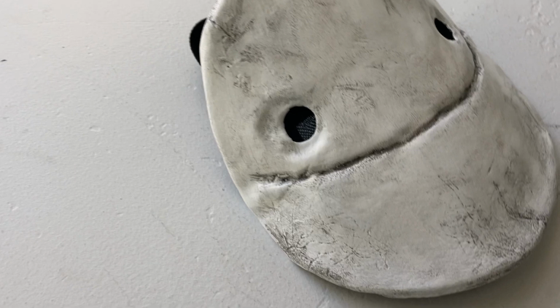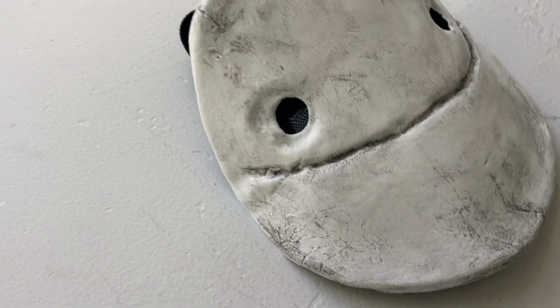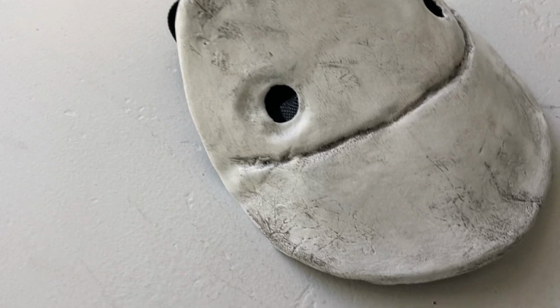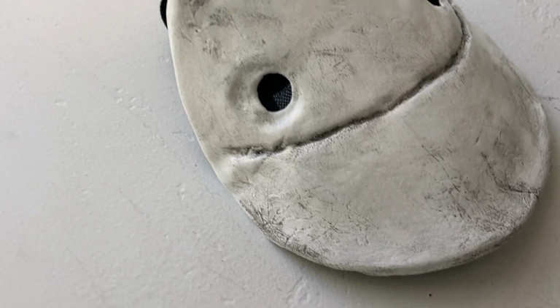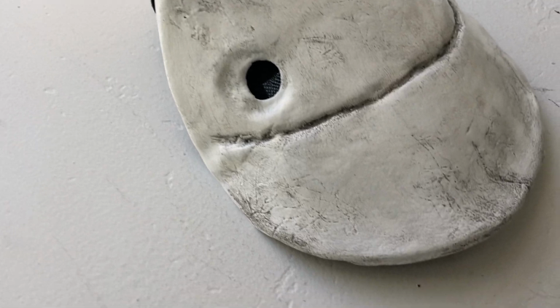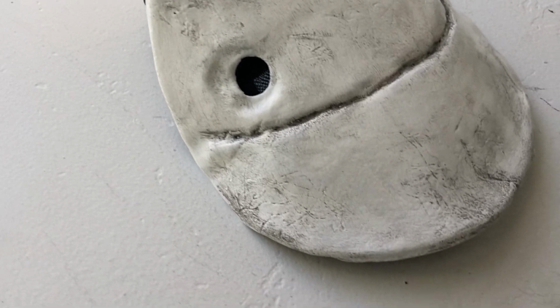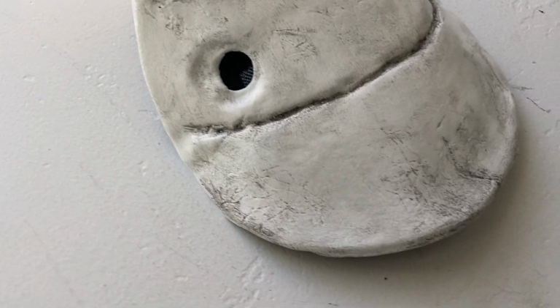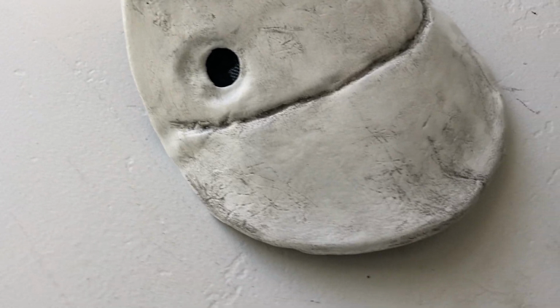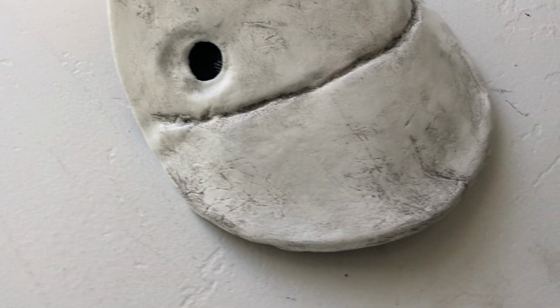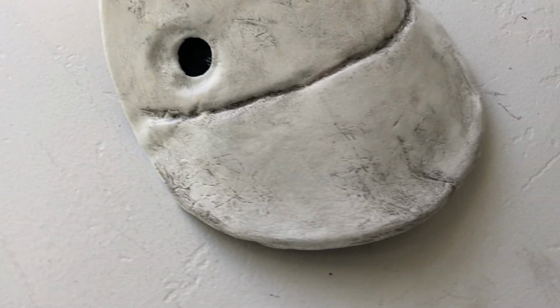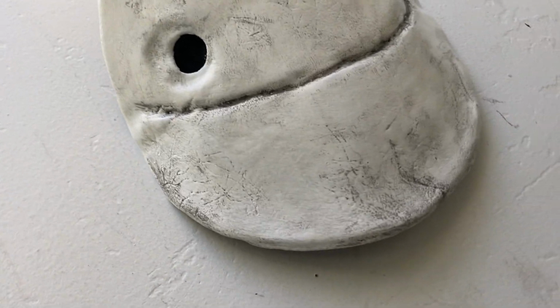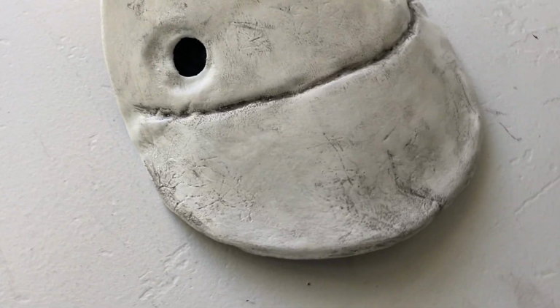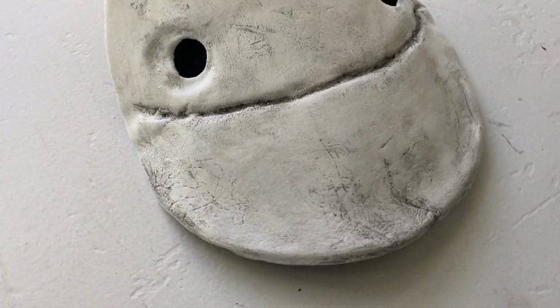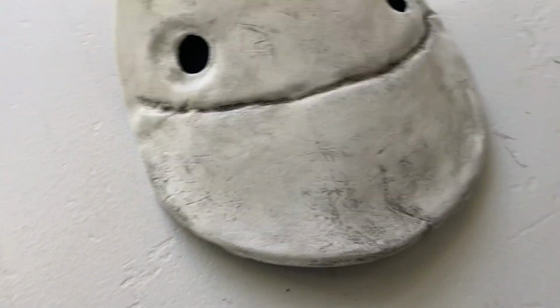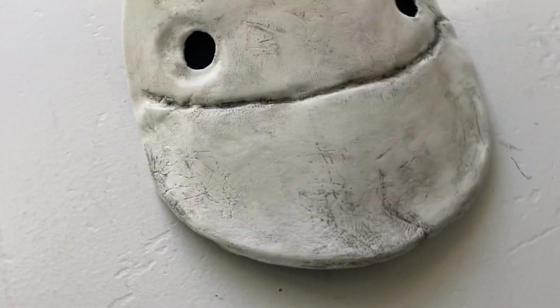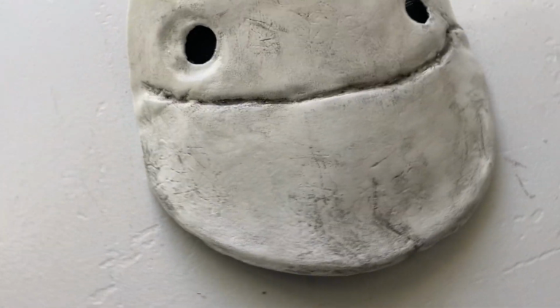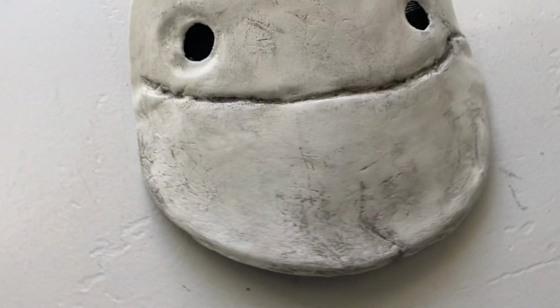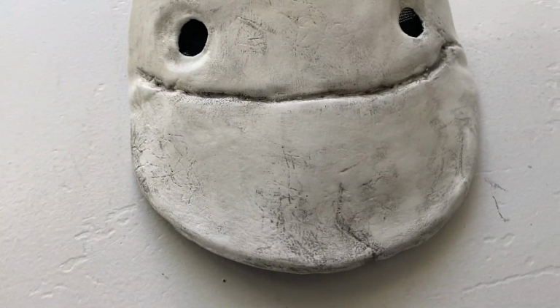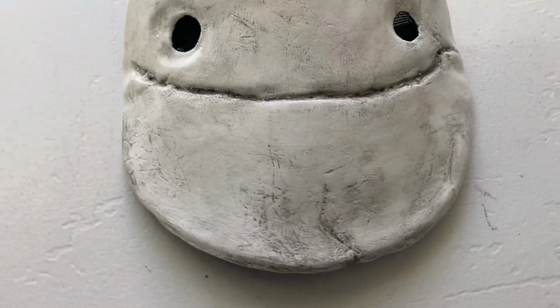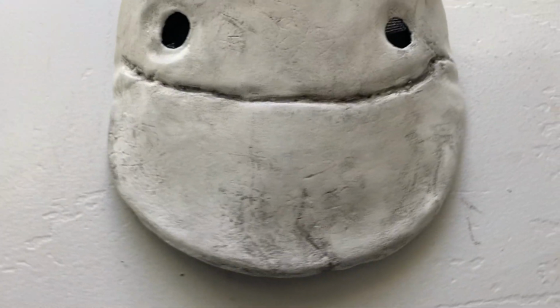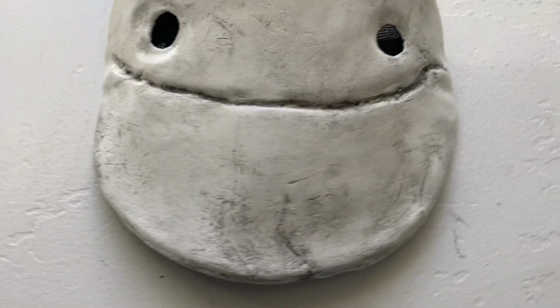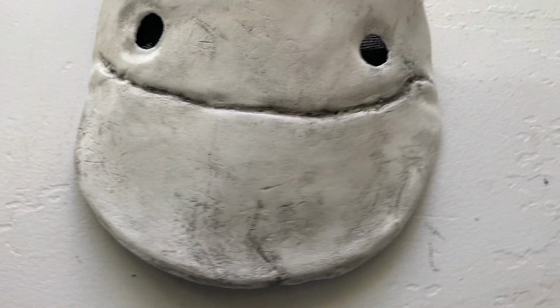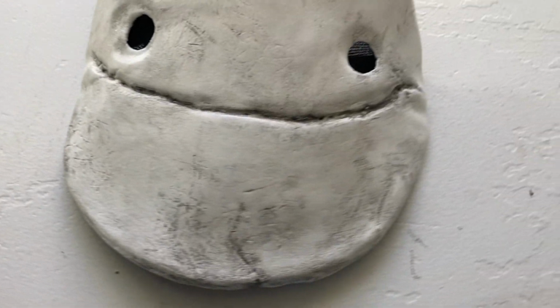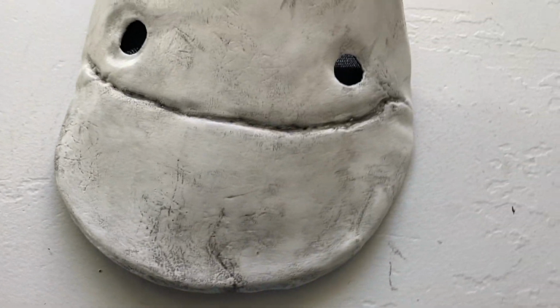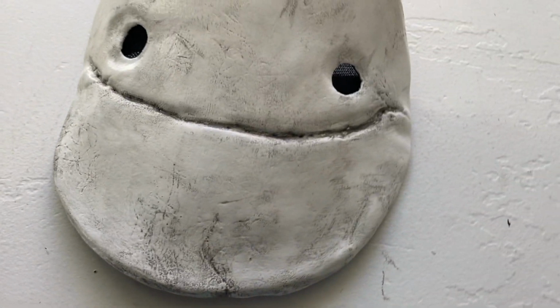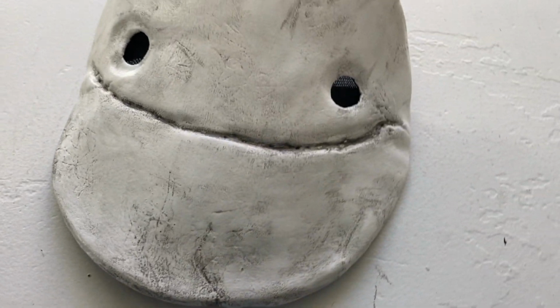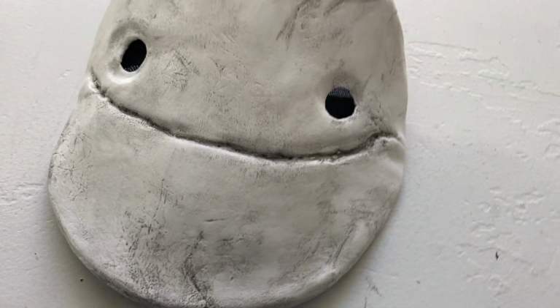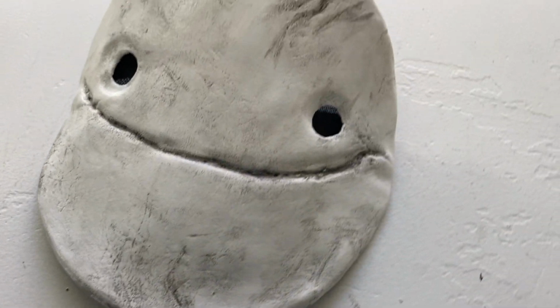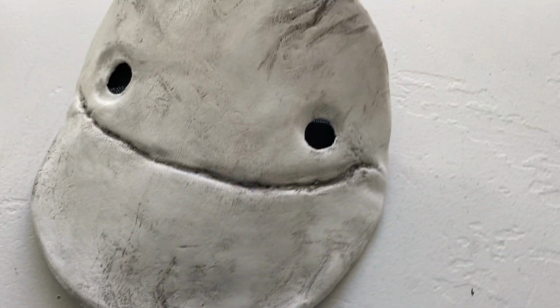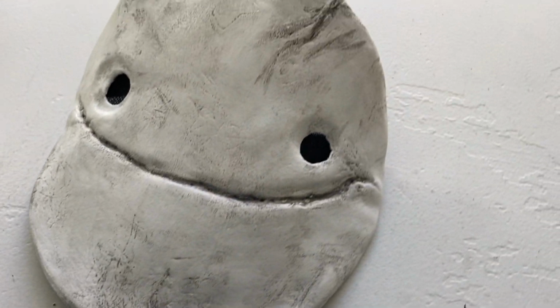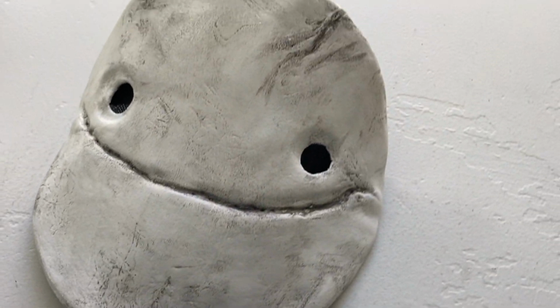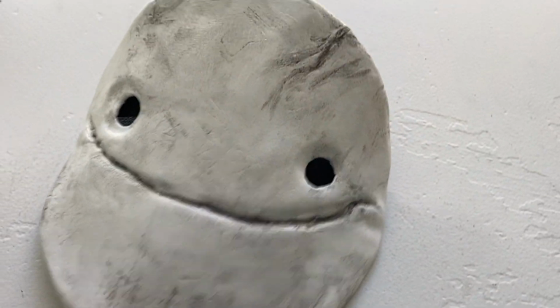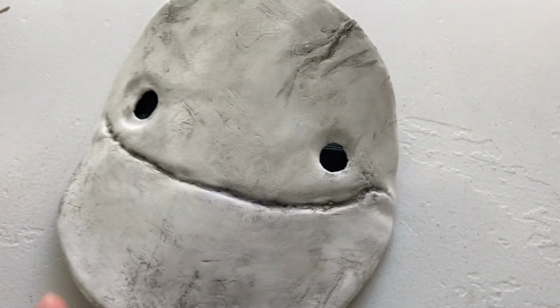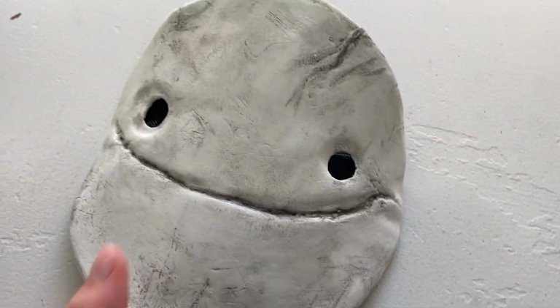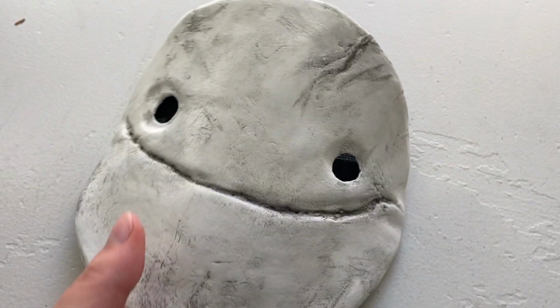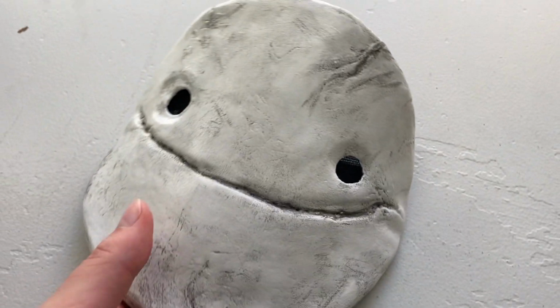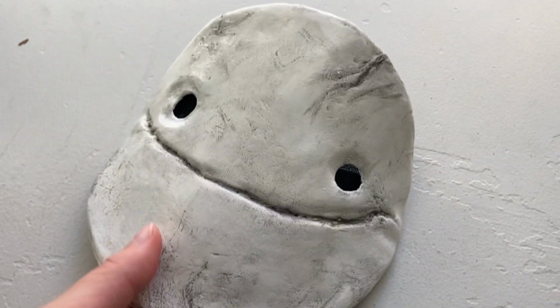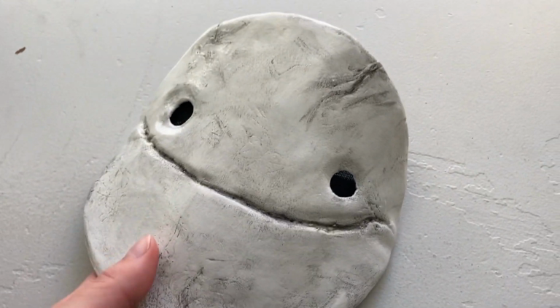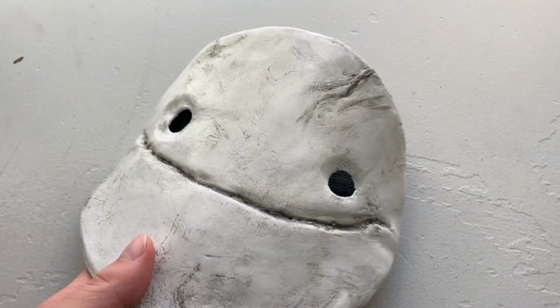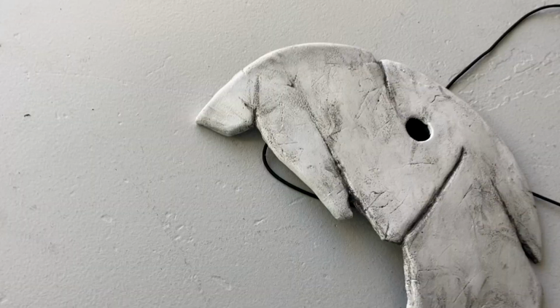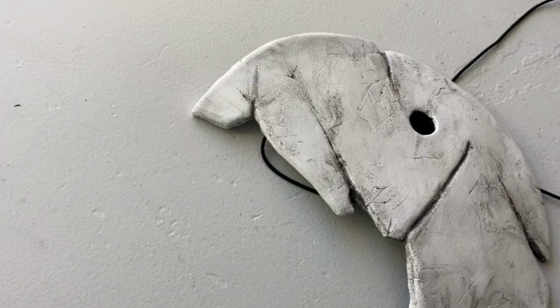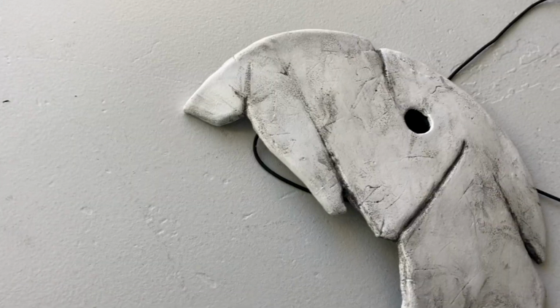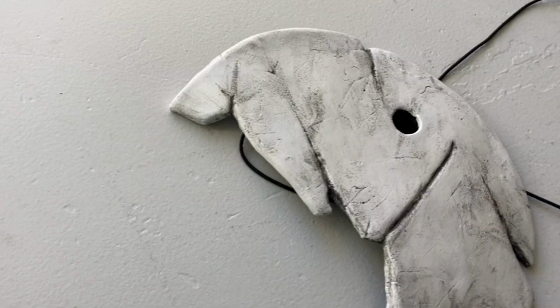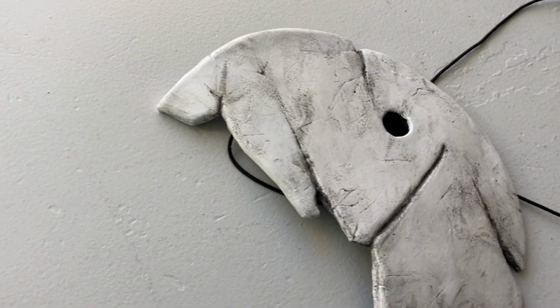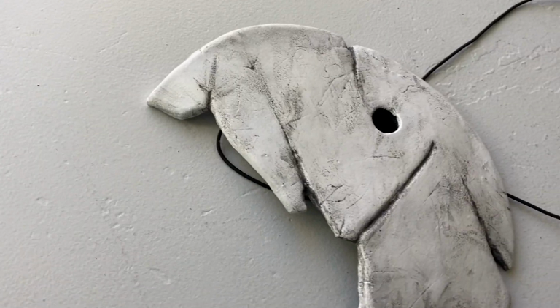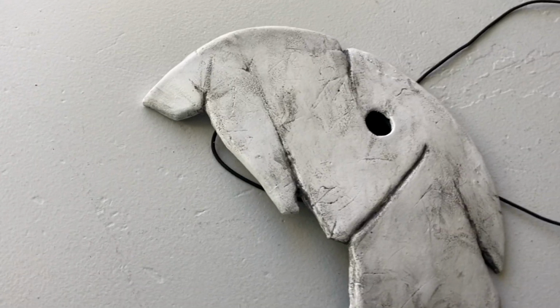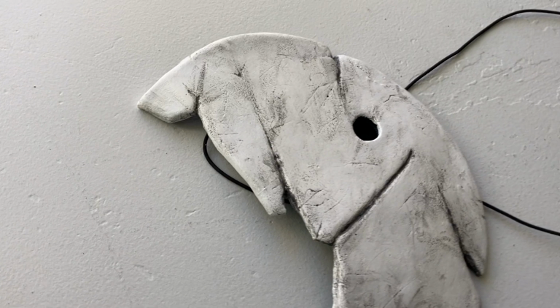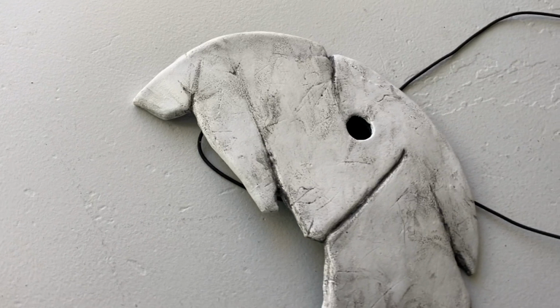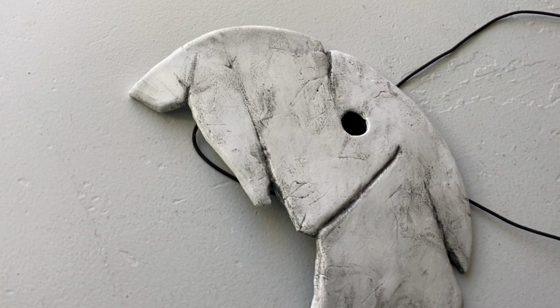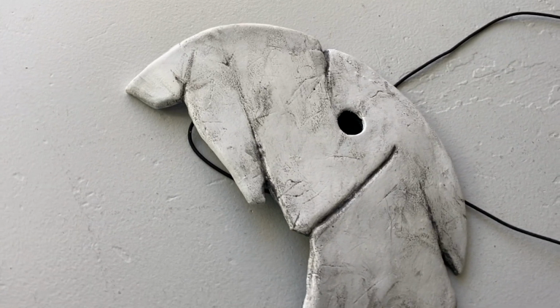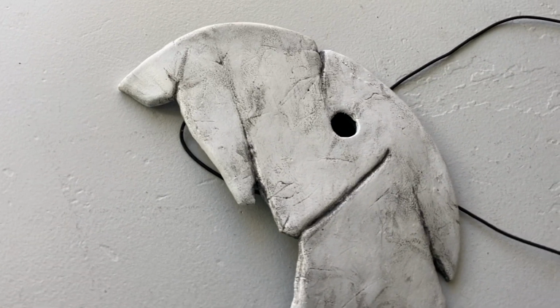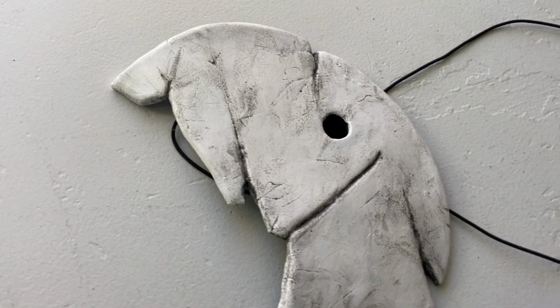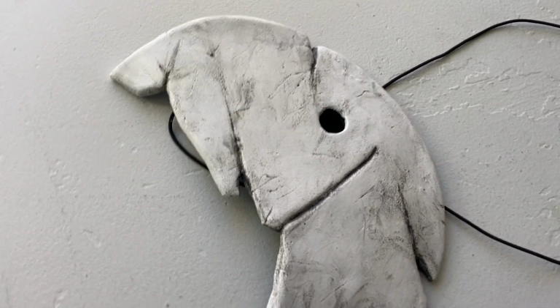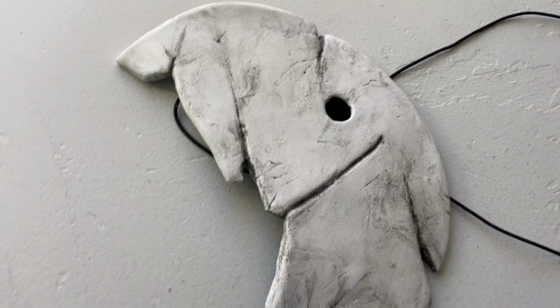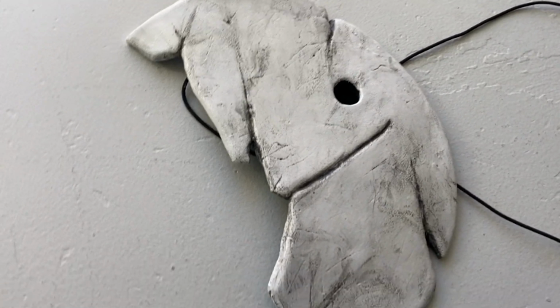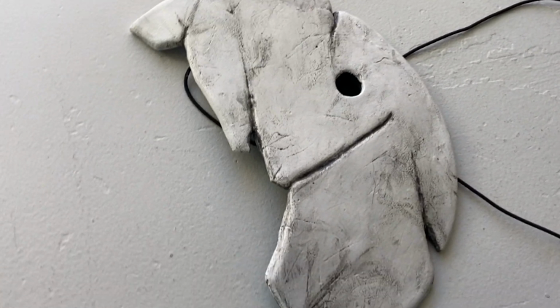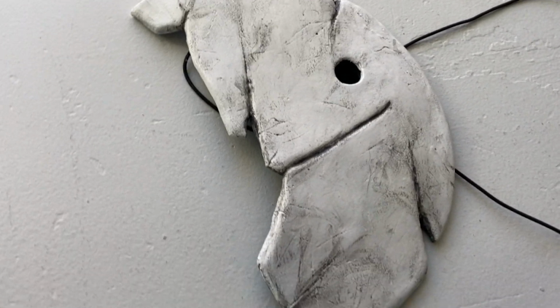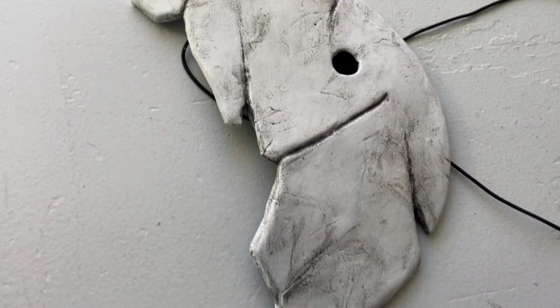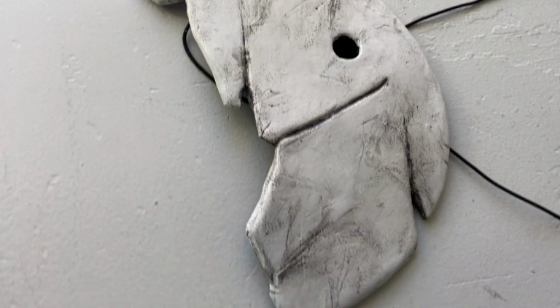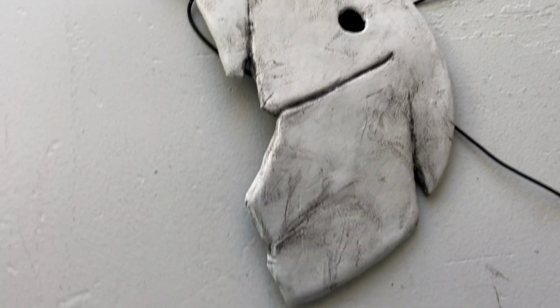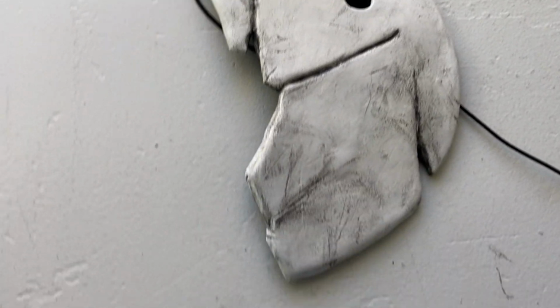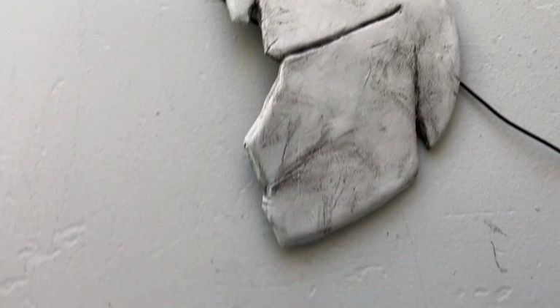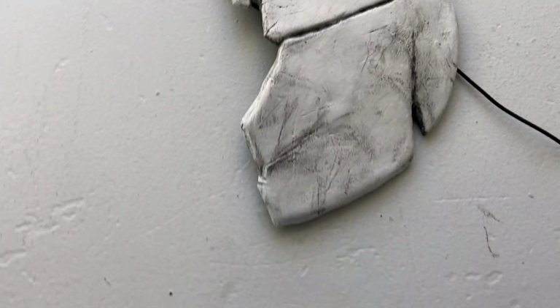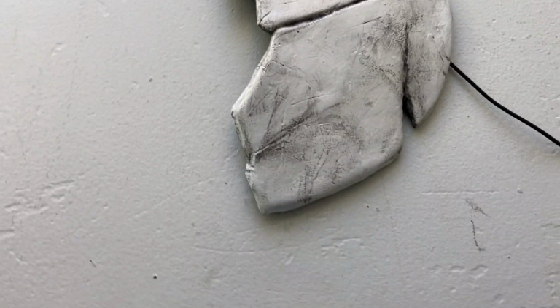Hey guys, I'm Emmaline, aka Winterstar Cosplay, and in this video I'm going to be teaching you how to make two different versions of Dream's Mask from the Dream SMP.